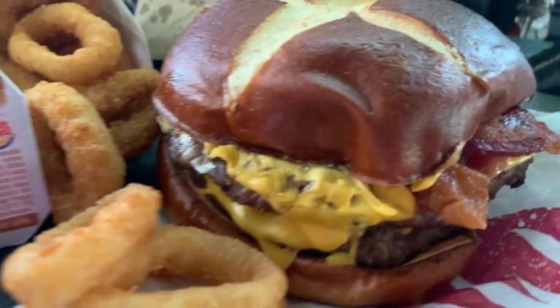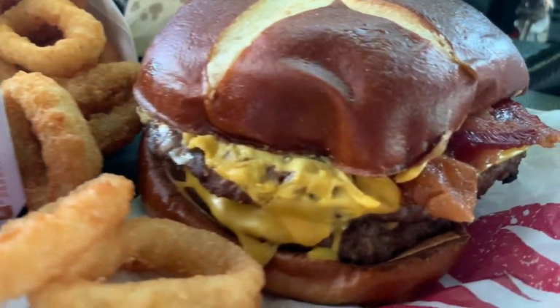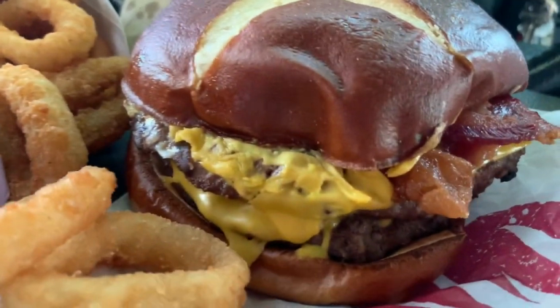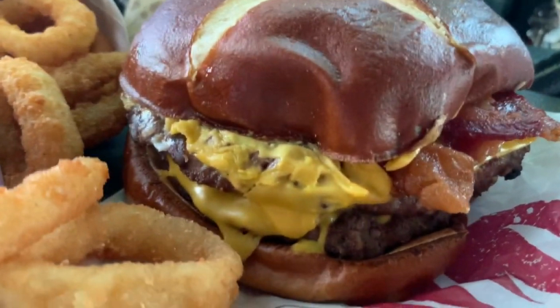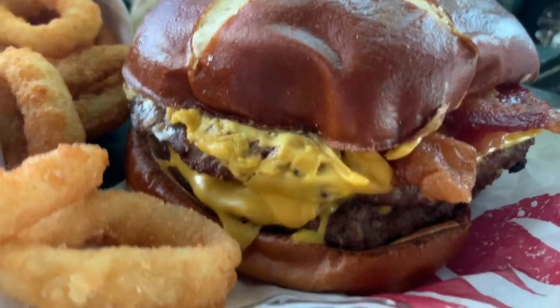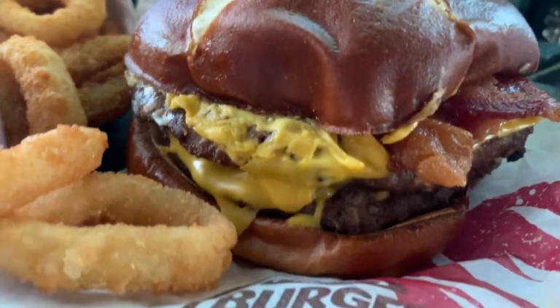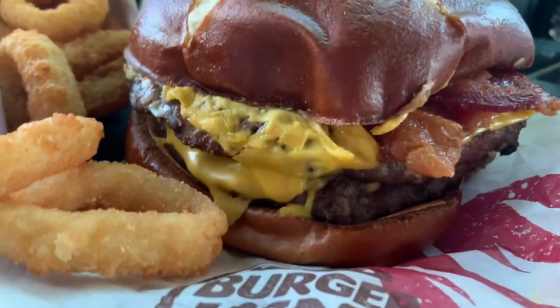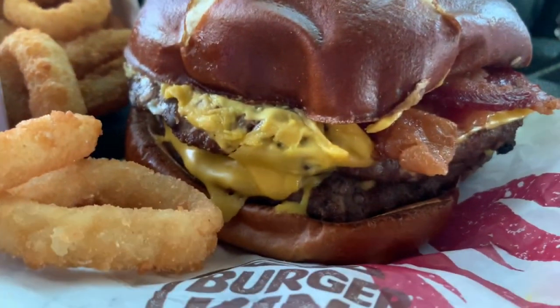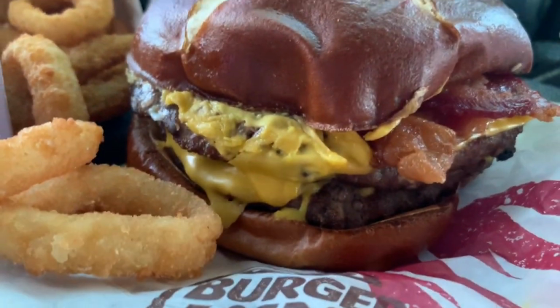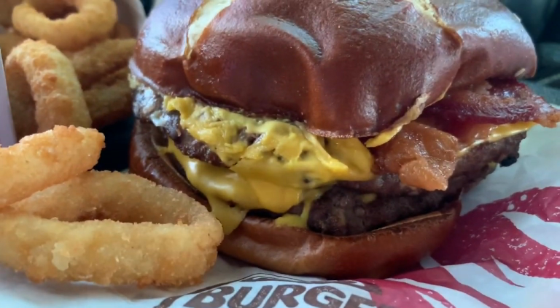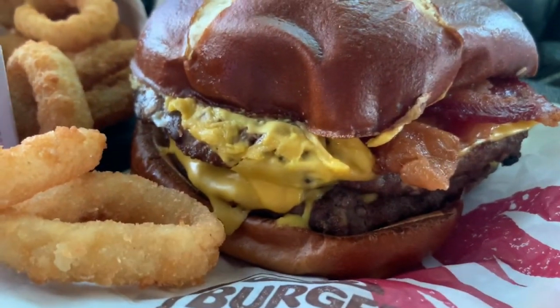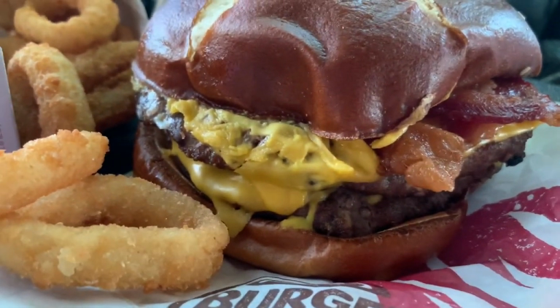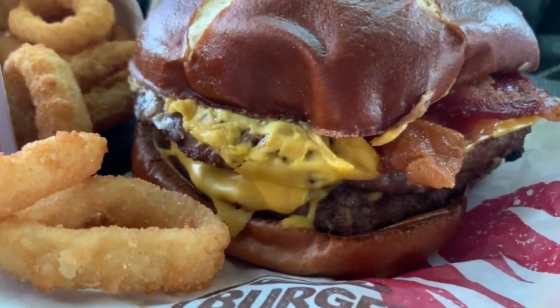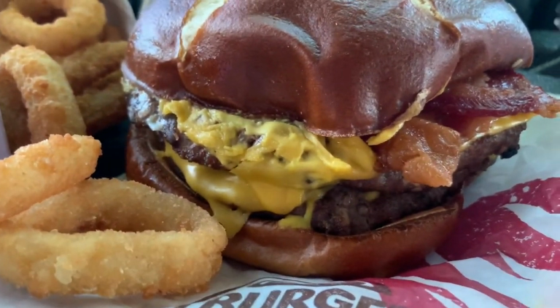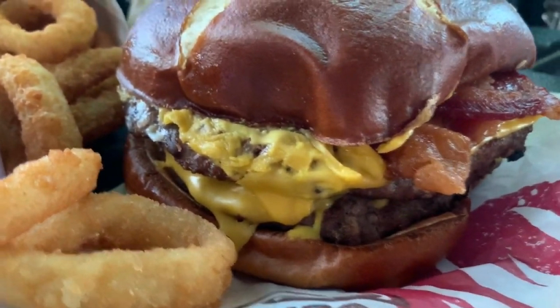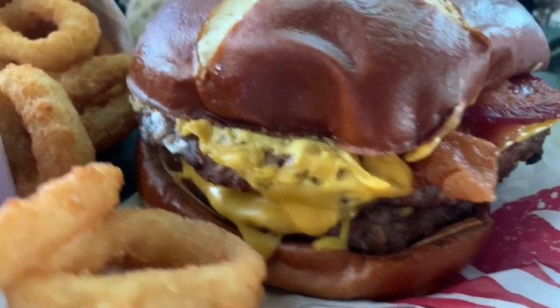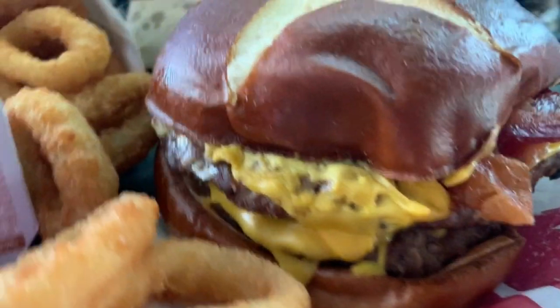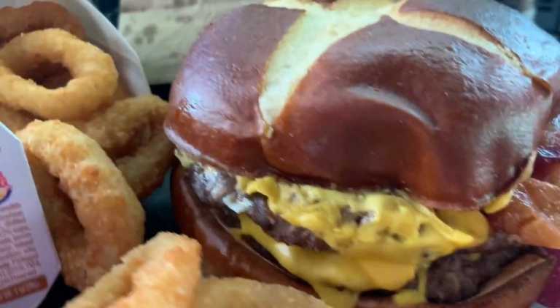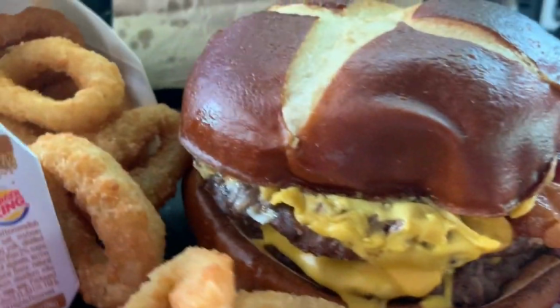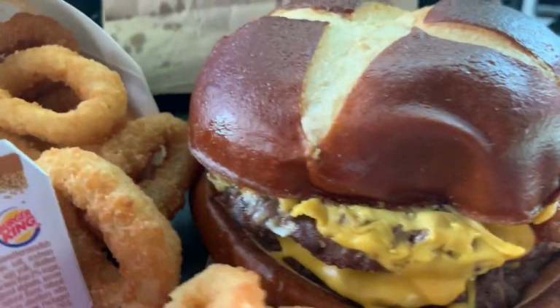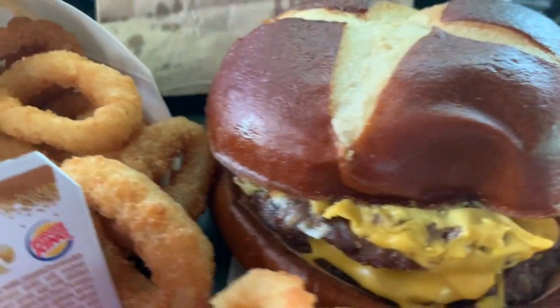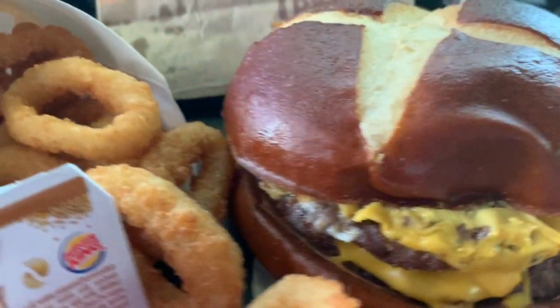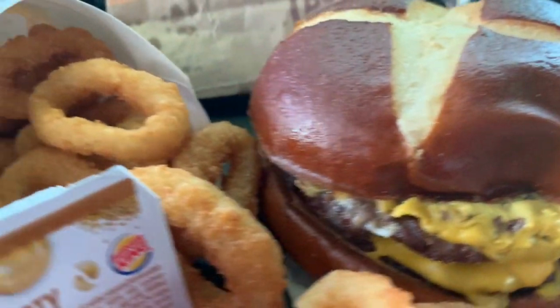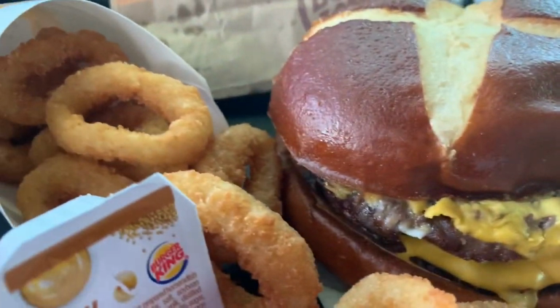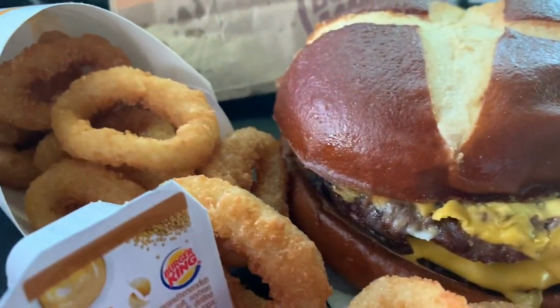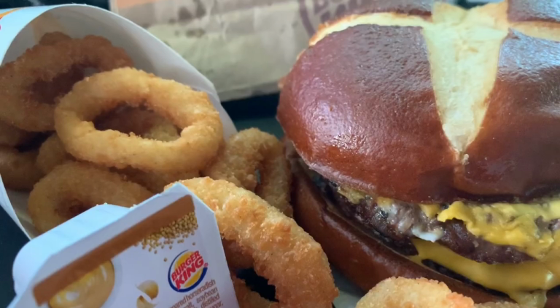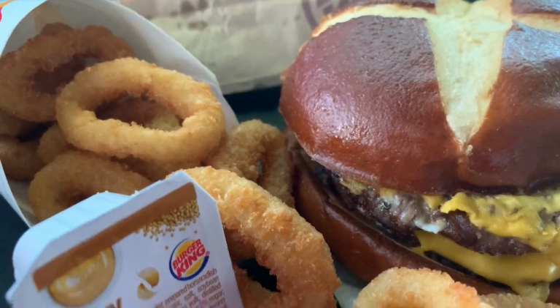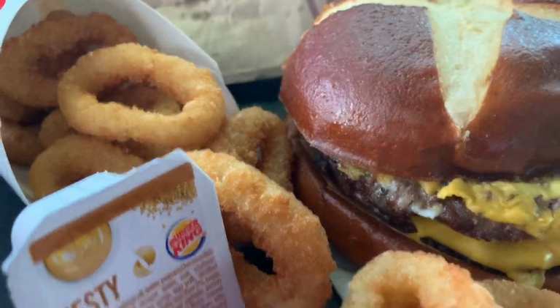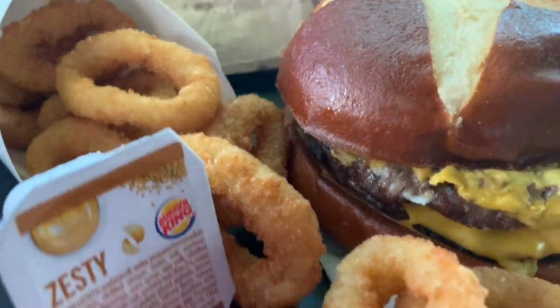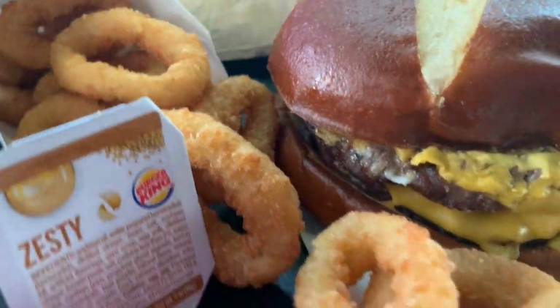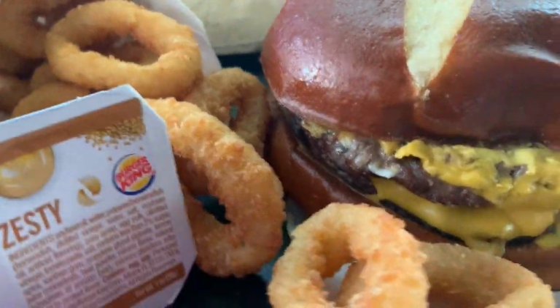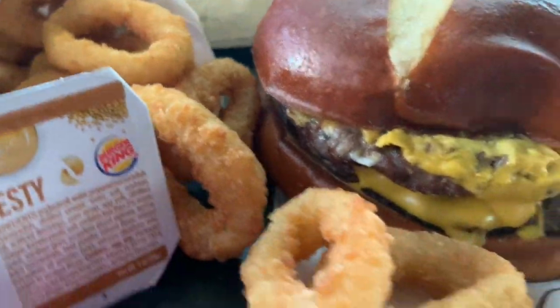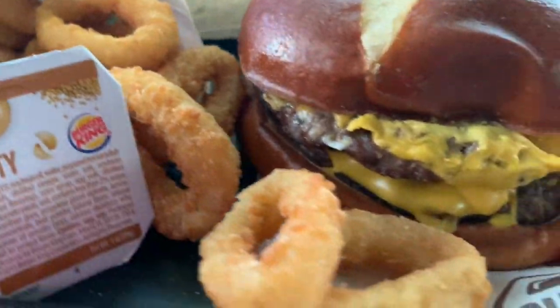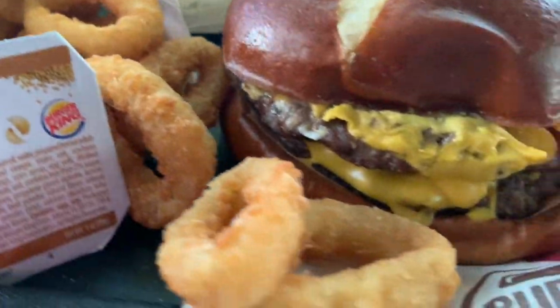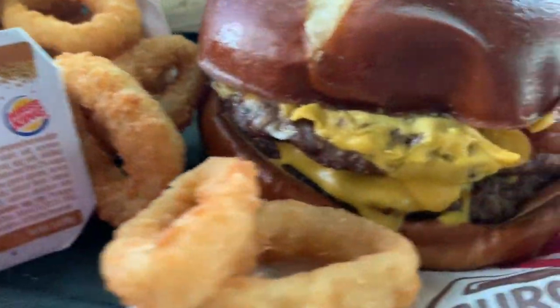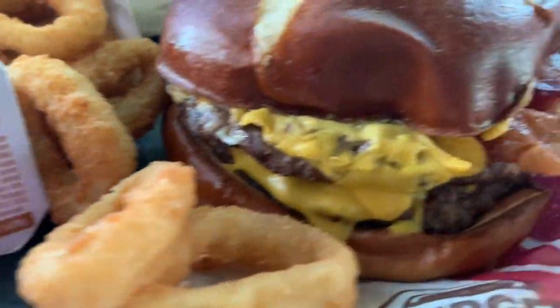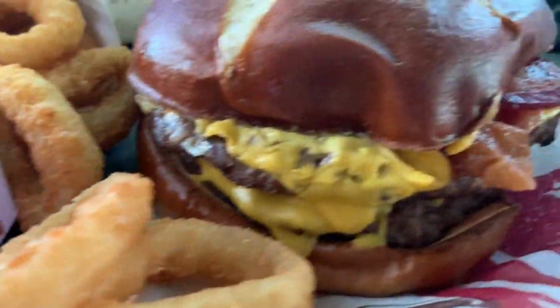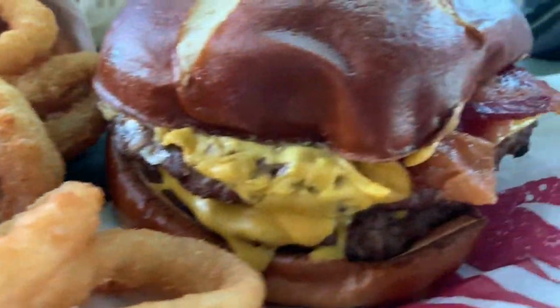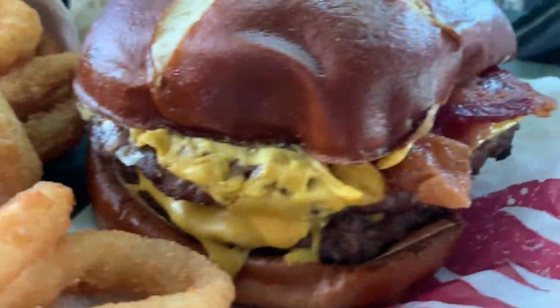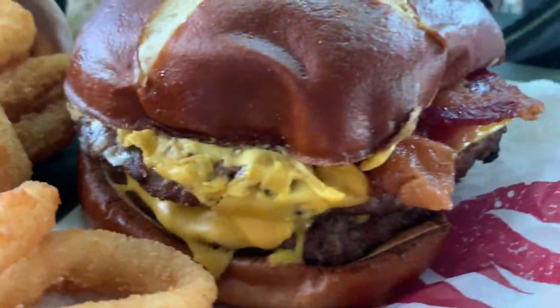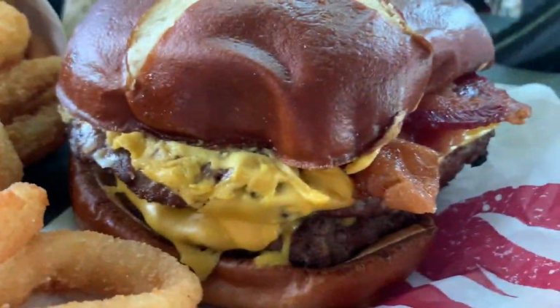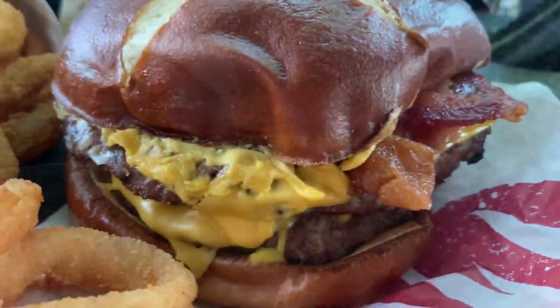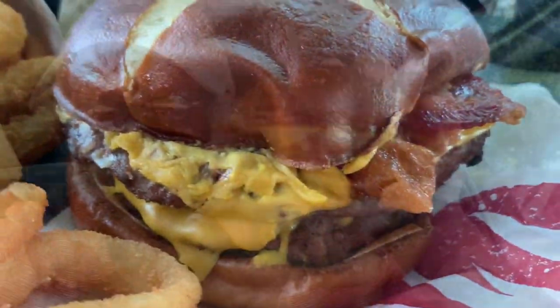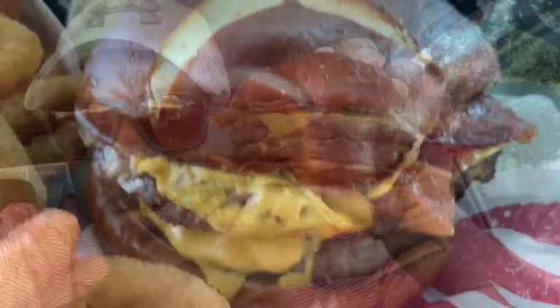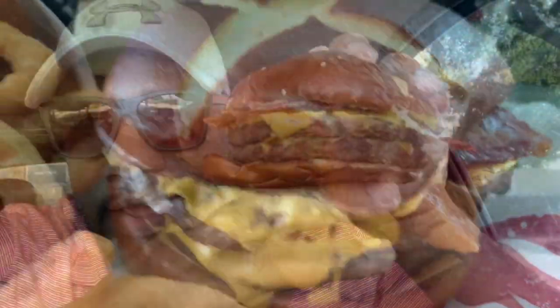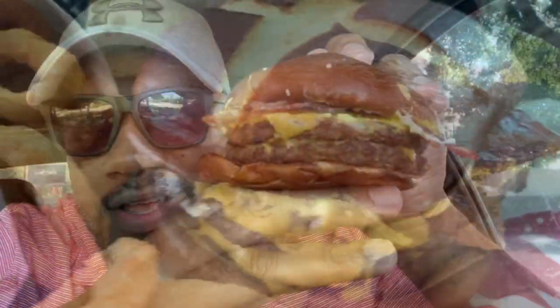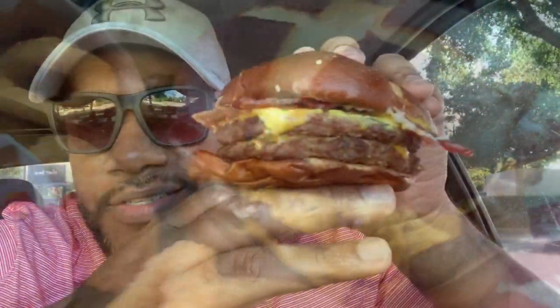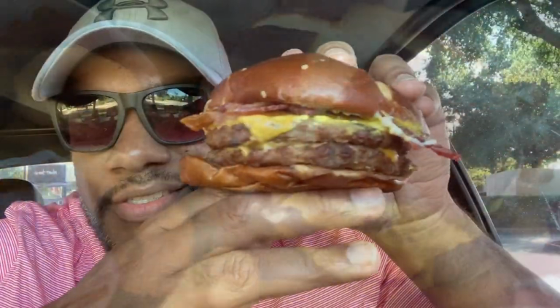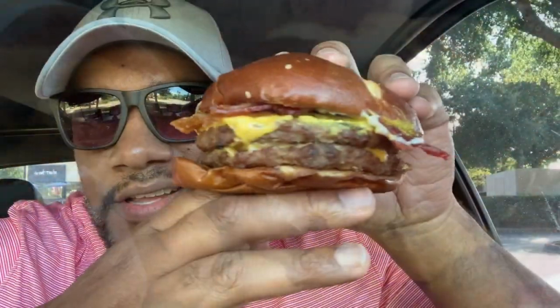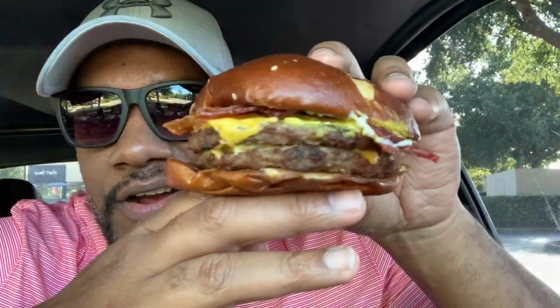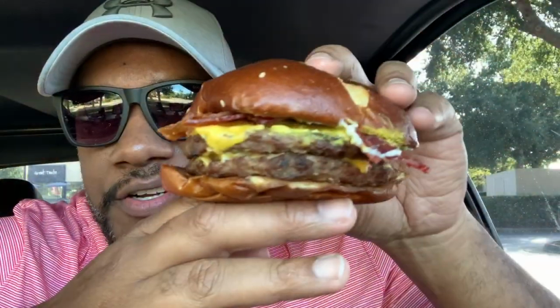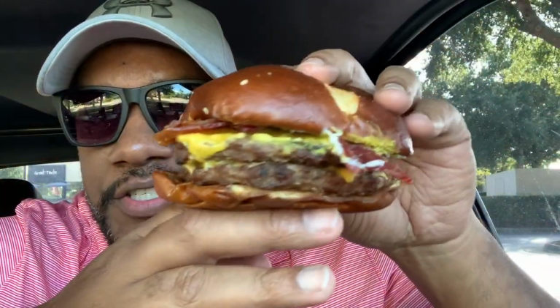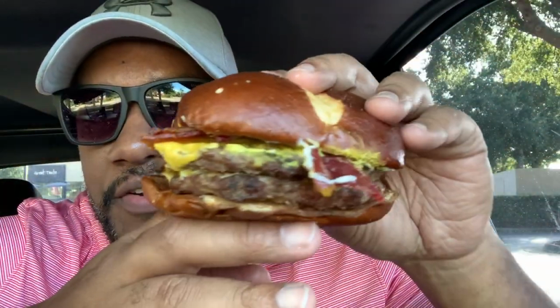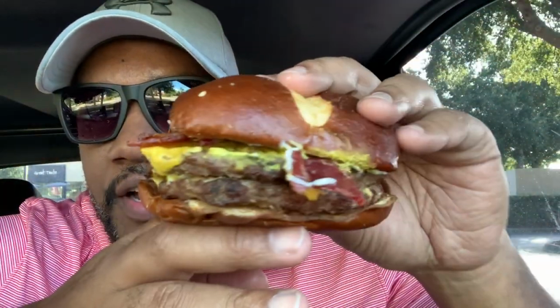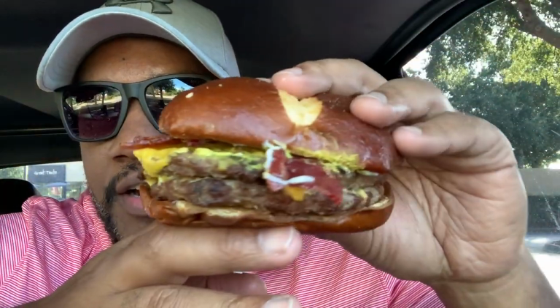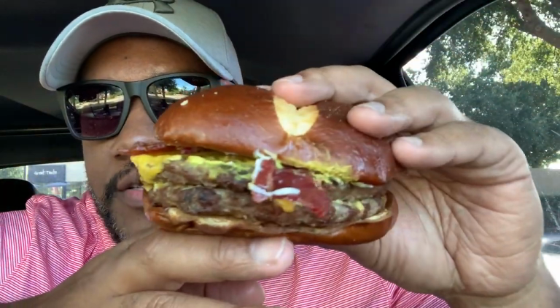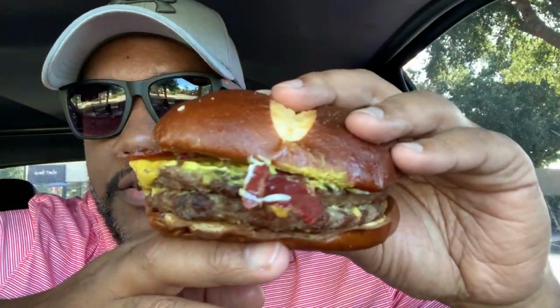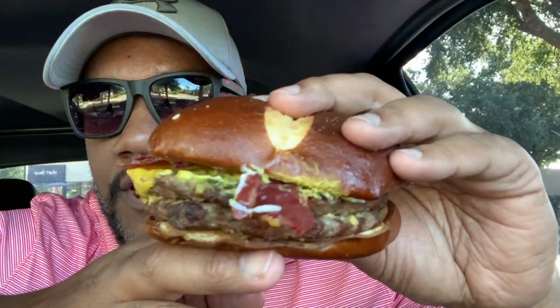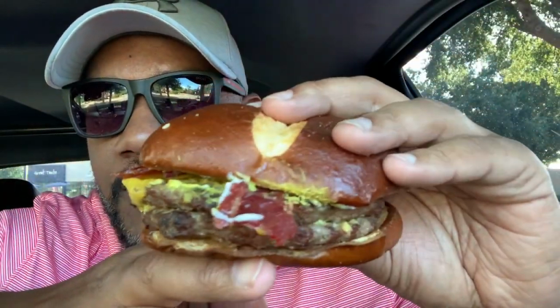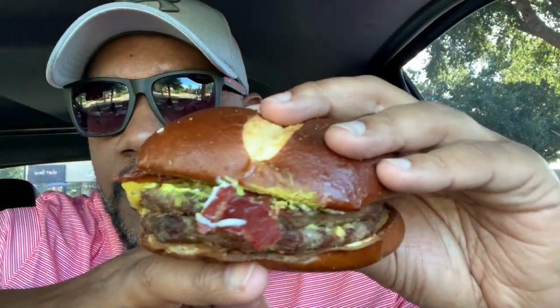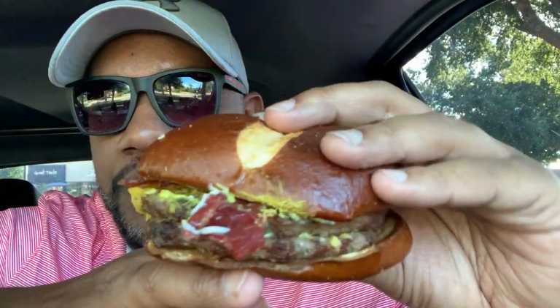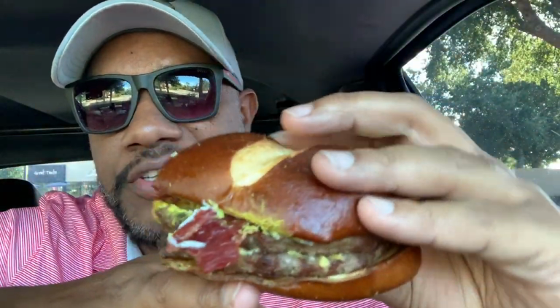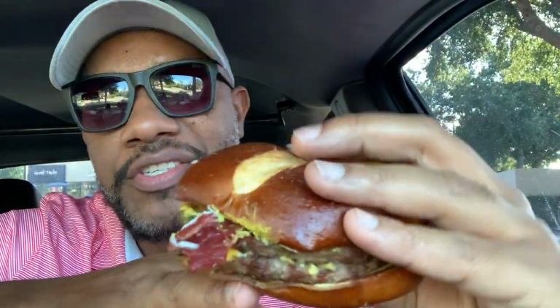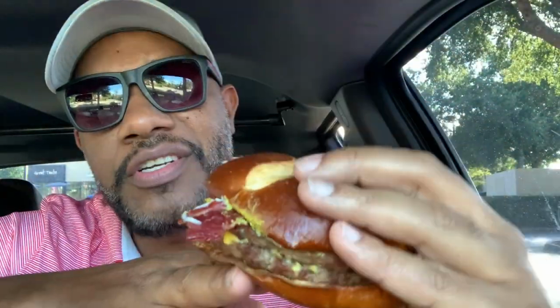Double cheeseburger. Alright, let's give it a whirl and see how it tastes, guys. This is the star of the show, guys. The star of the show.